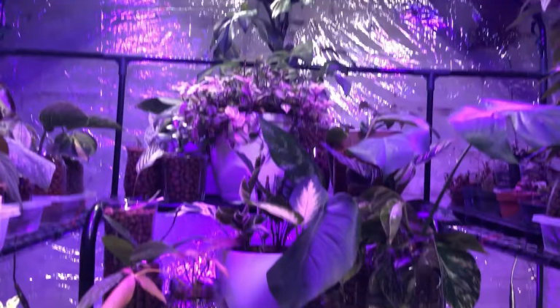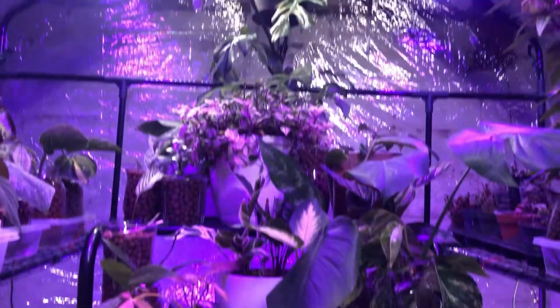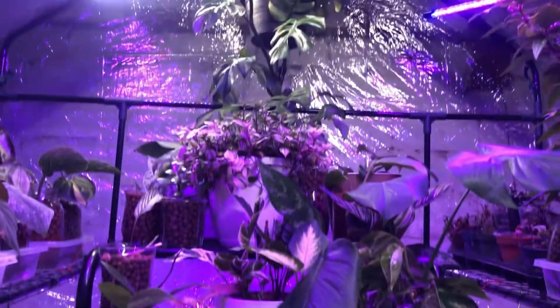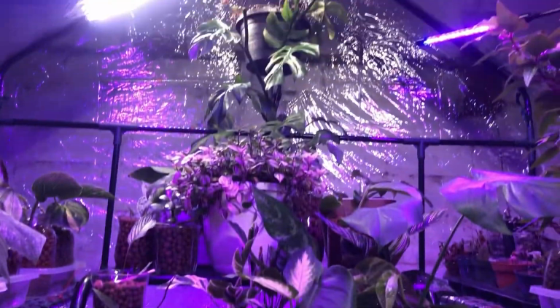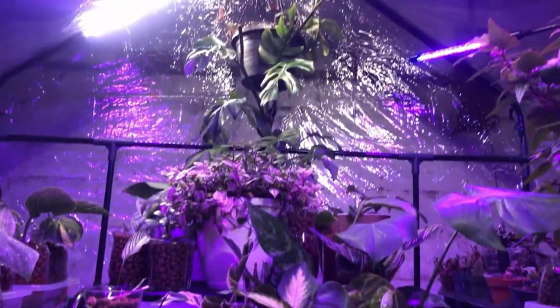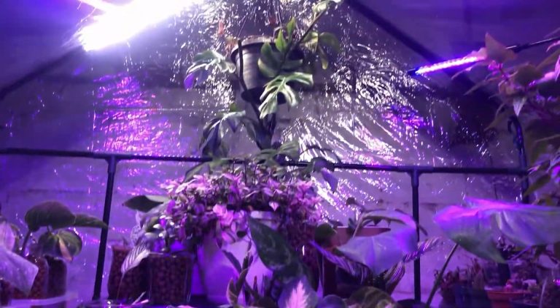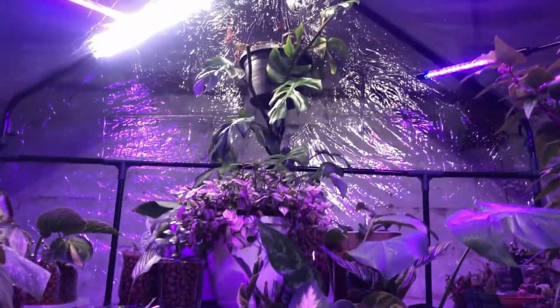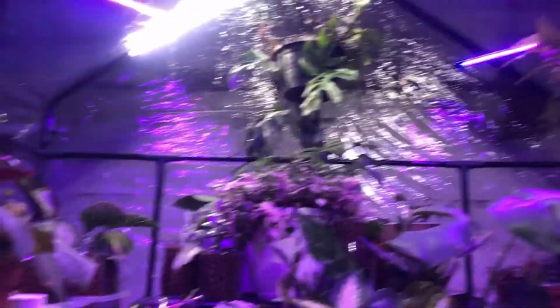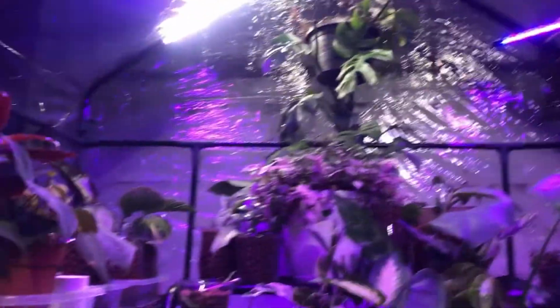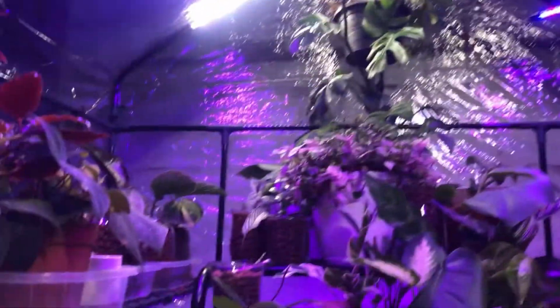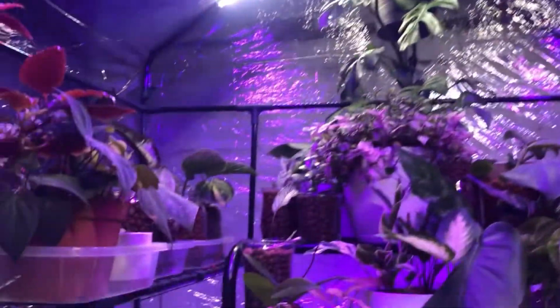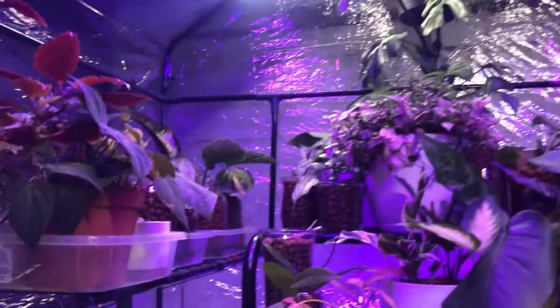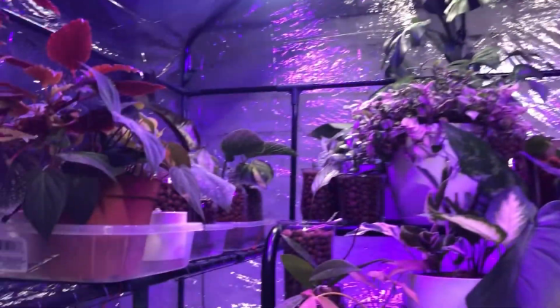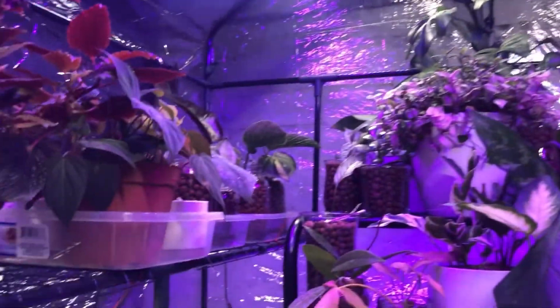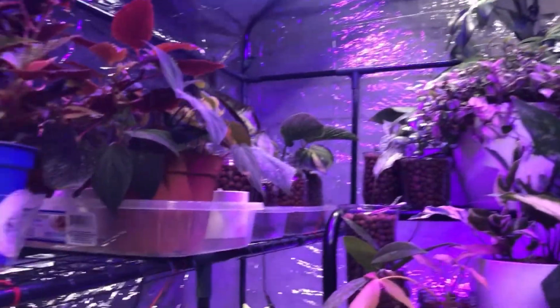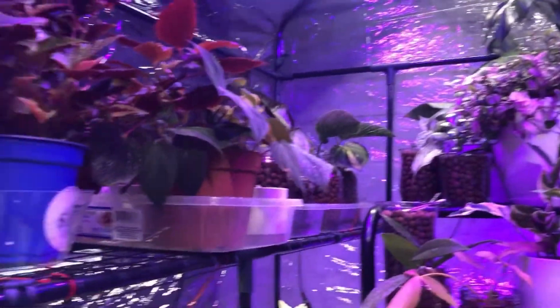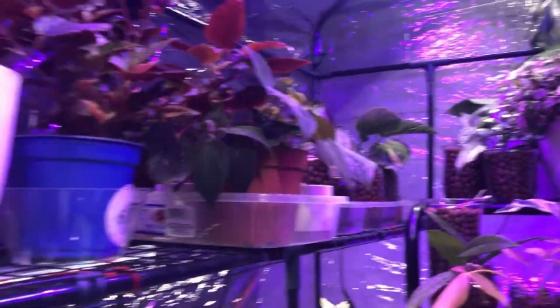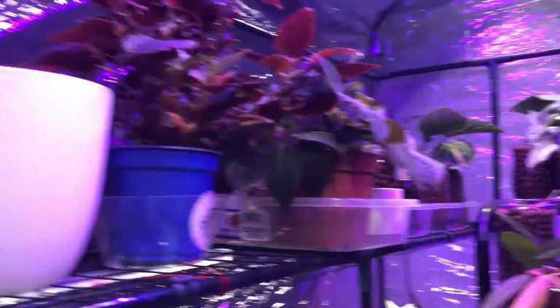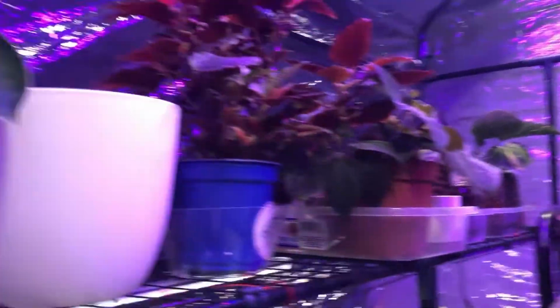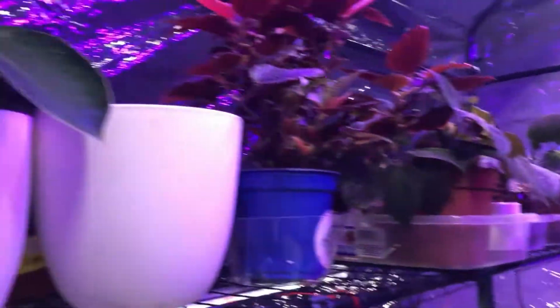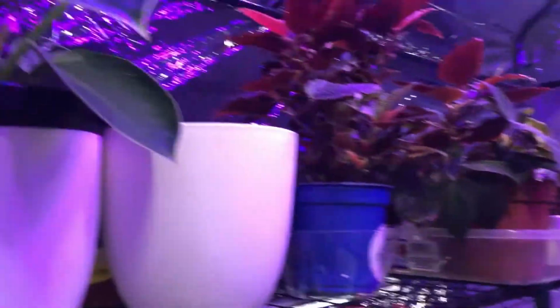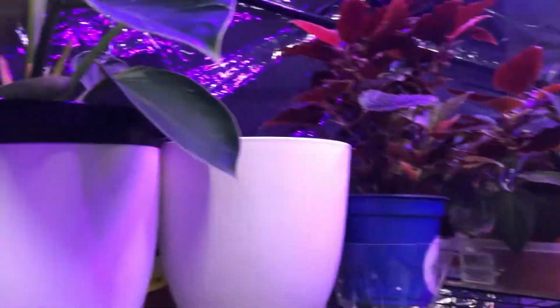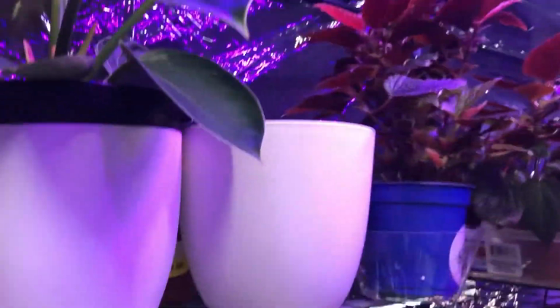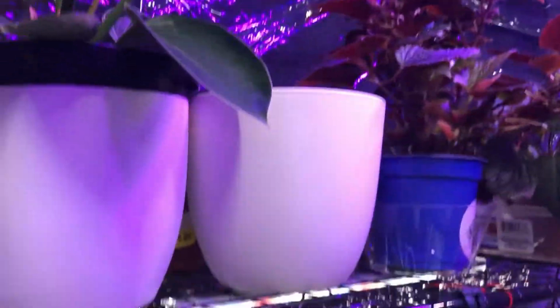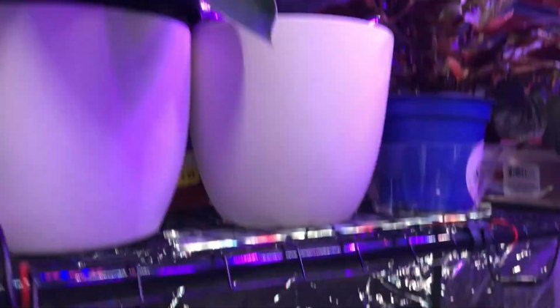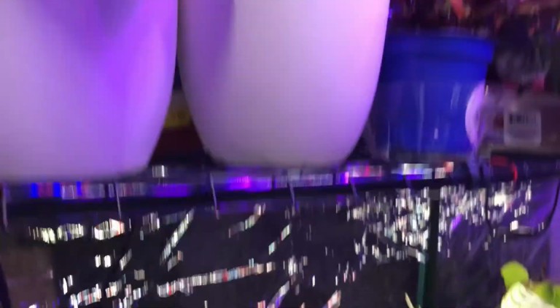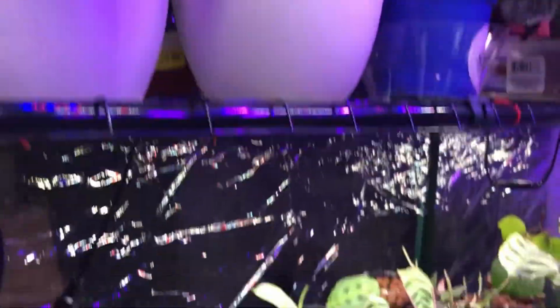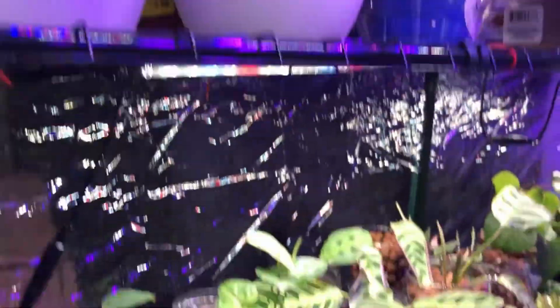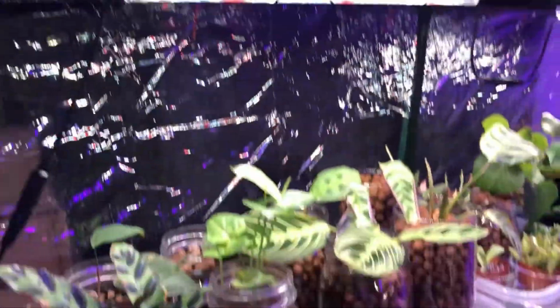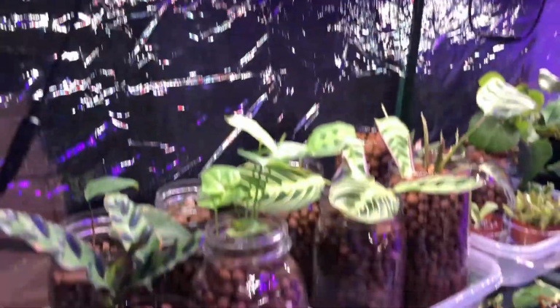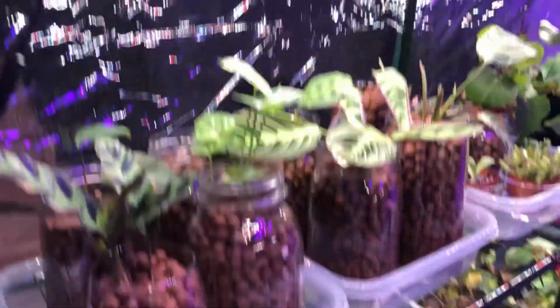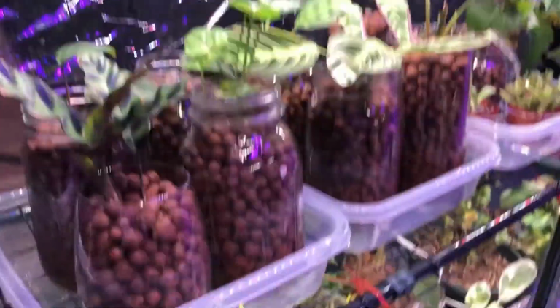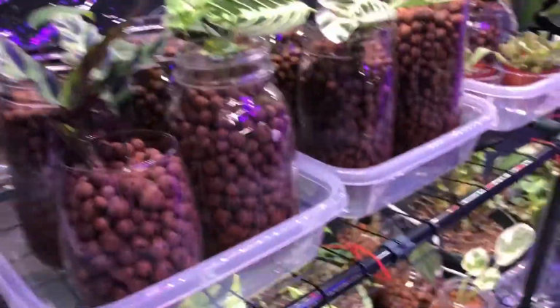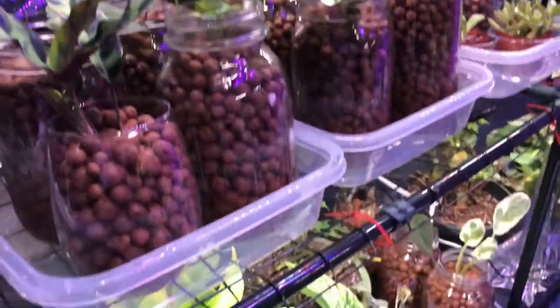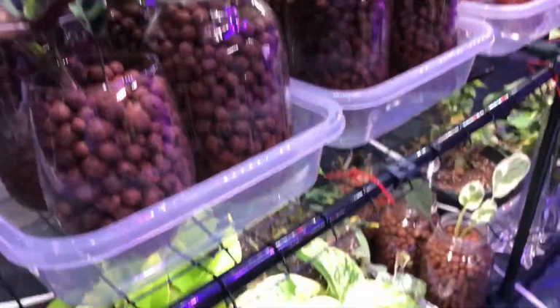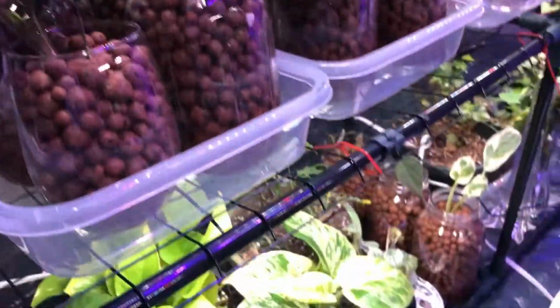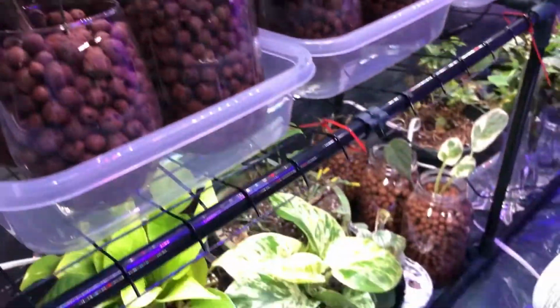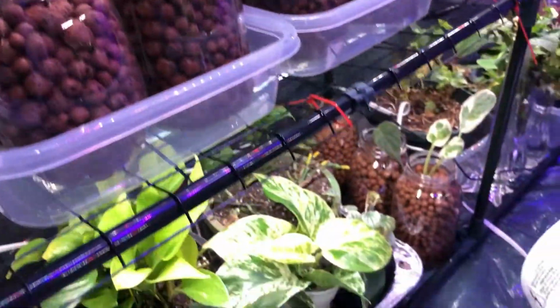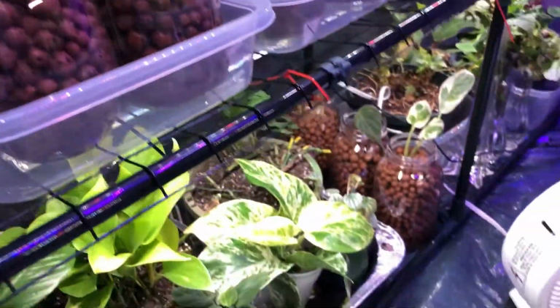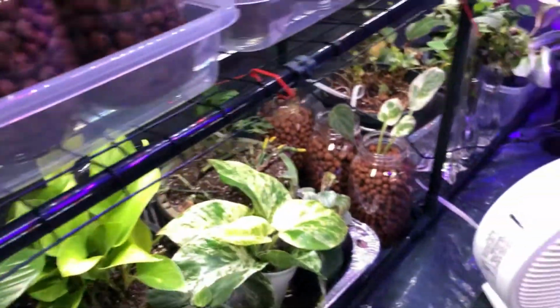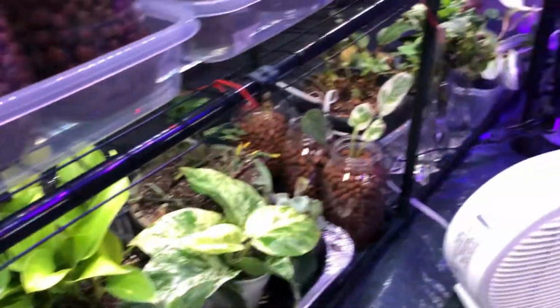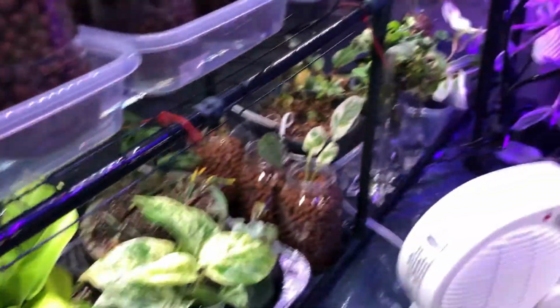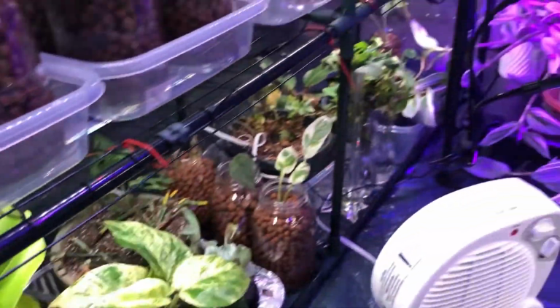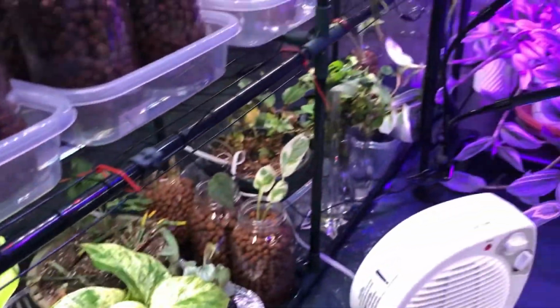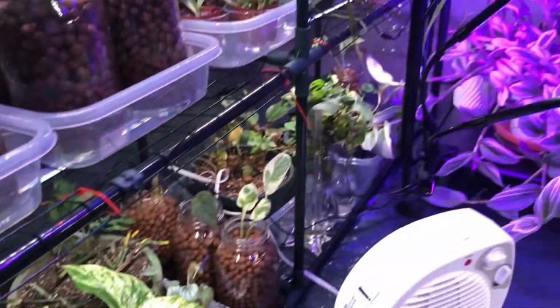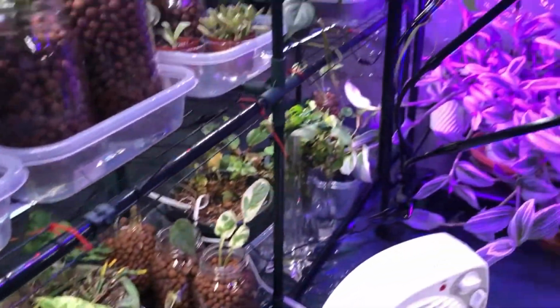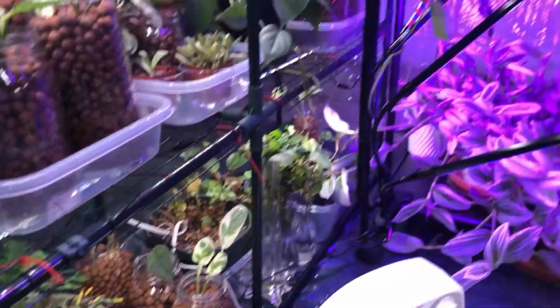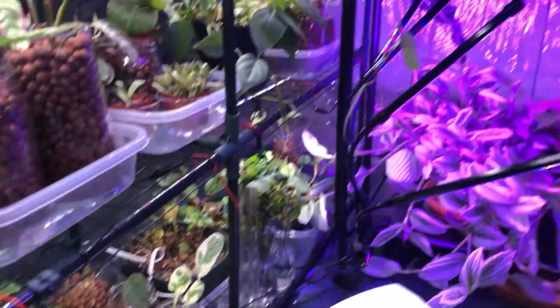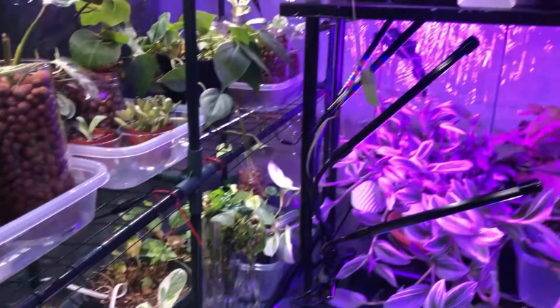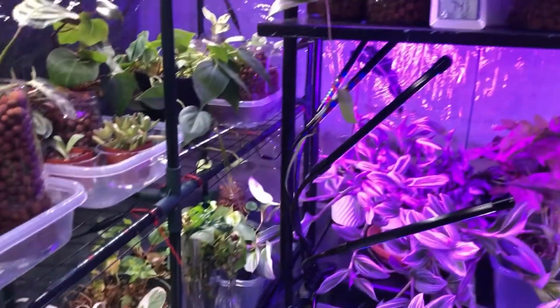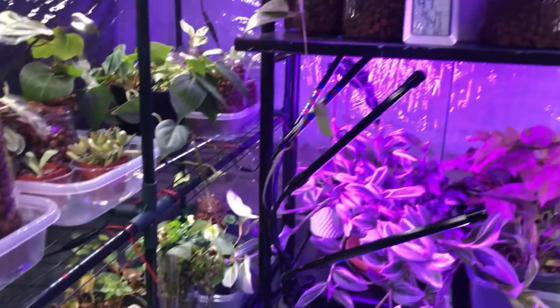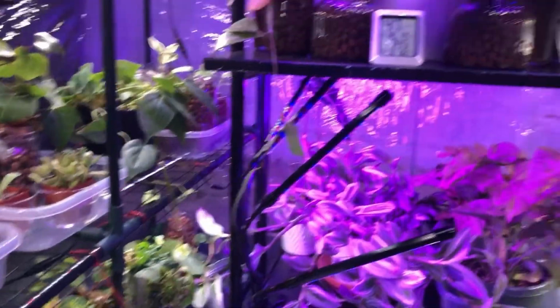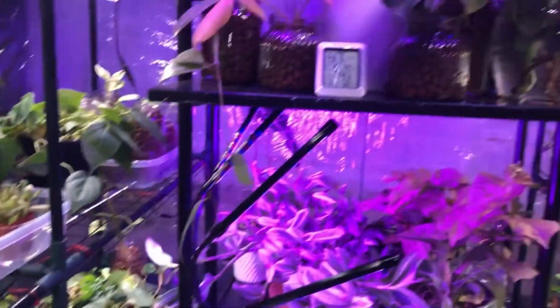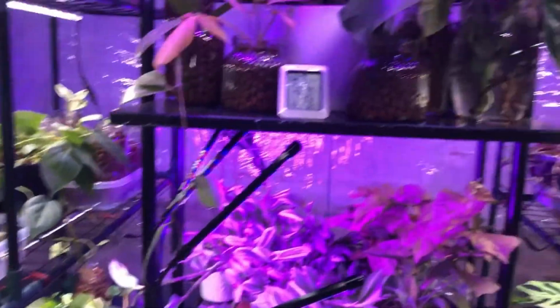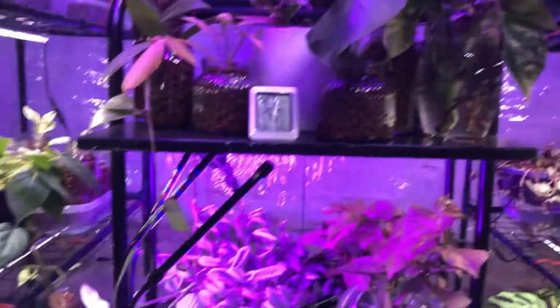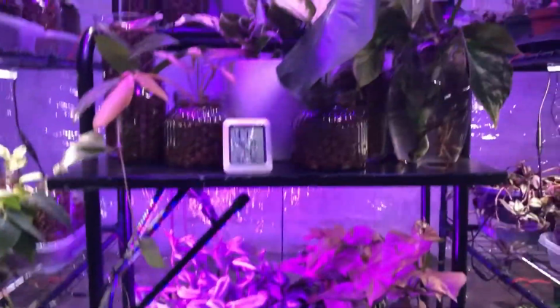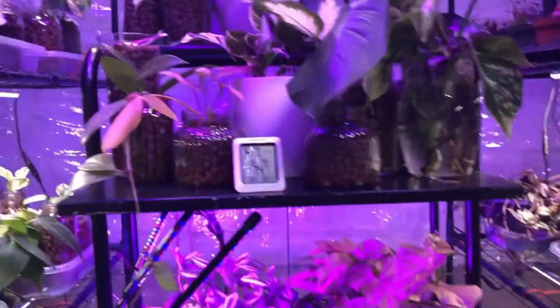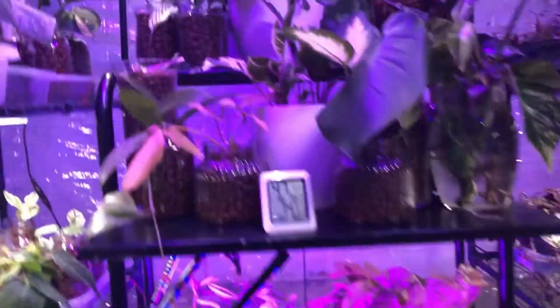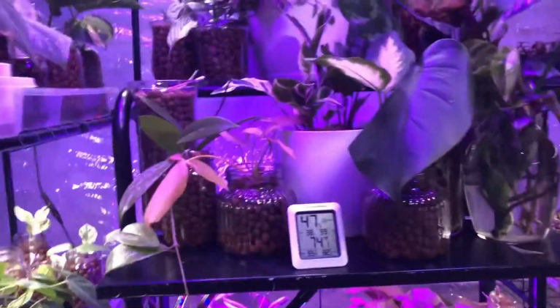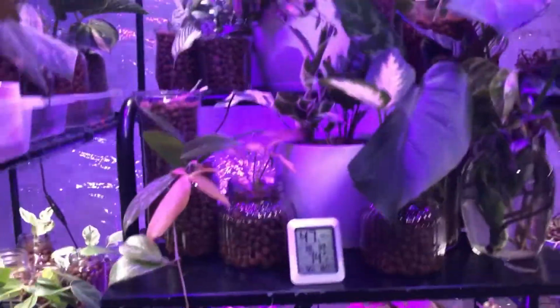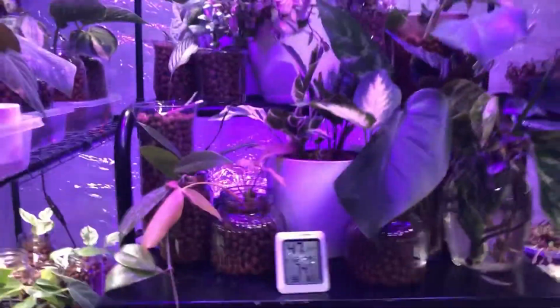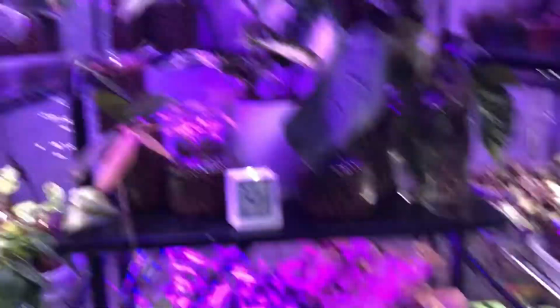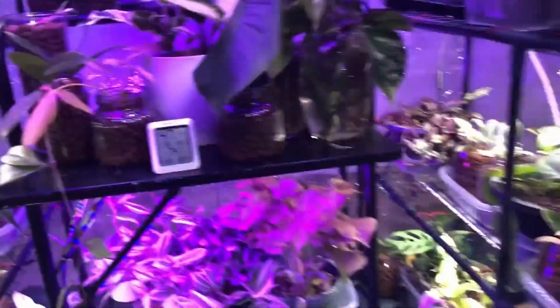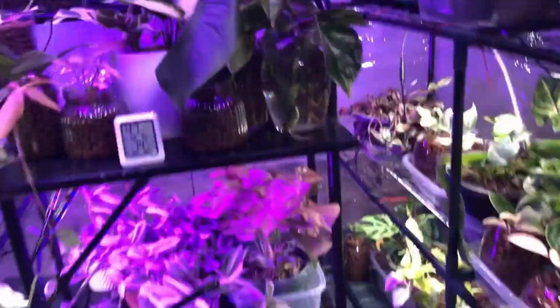Hi plant friends, welcome back. Today we're going to be talking about how to create your nutrient water so that you can keep those plants in LECA alive.